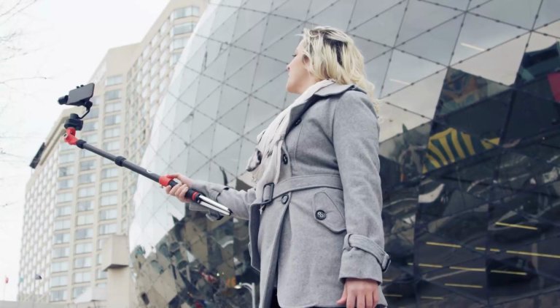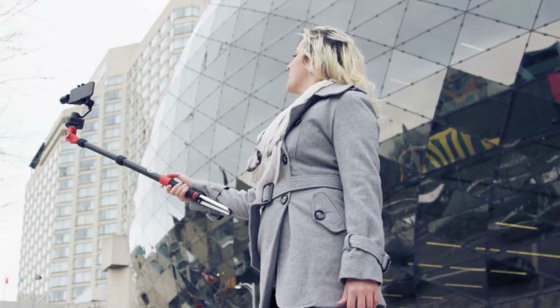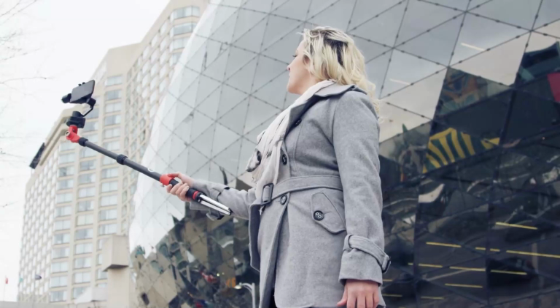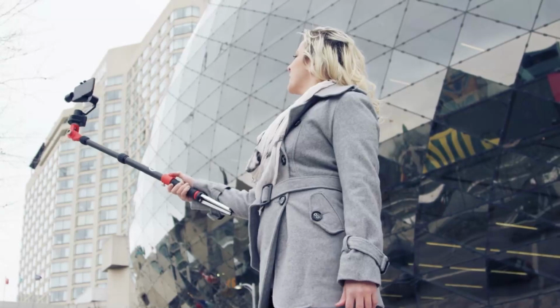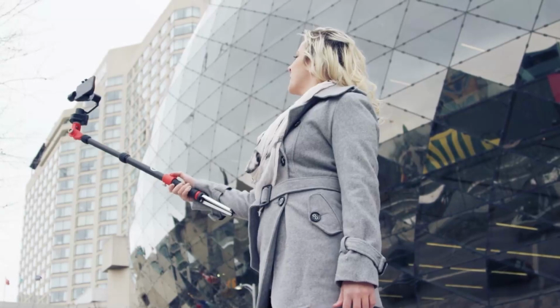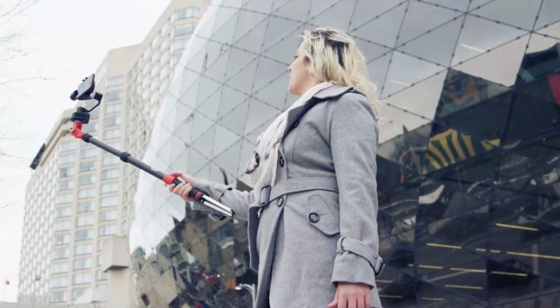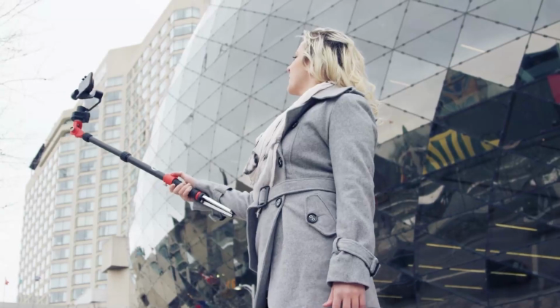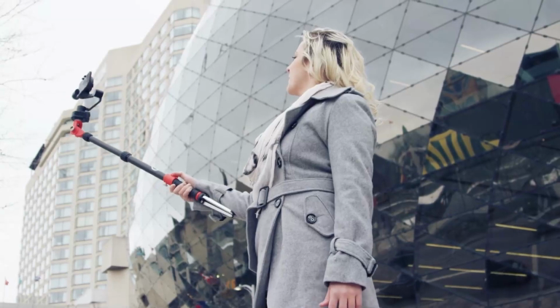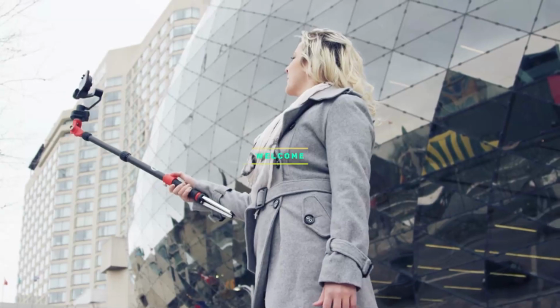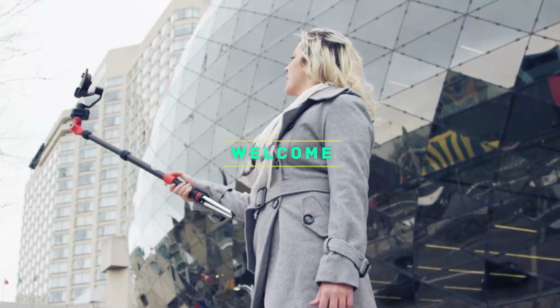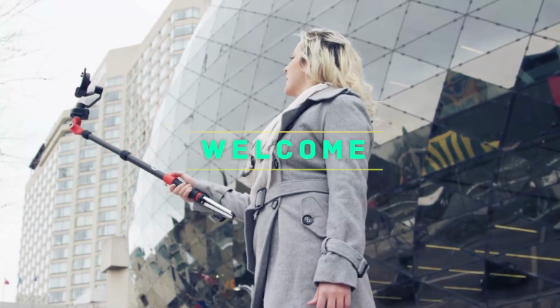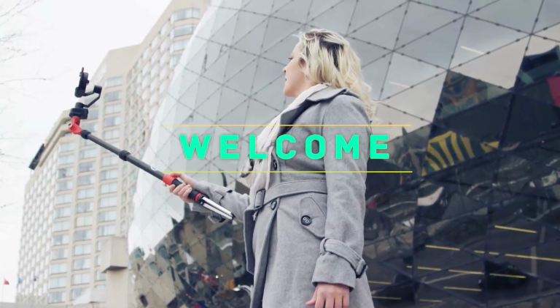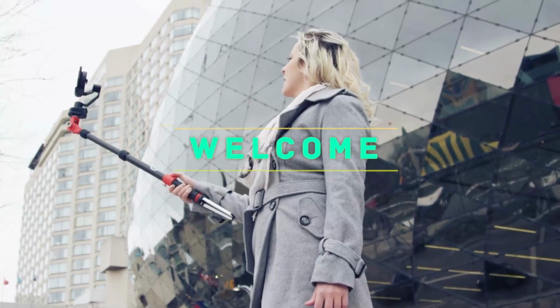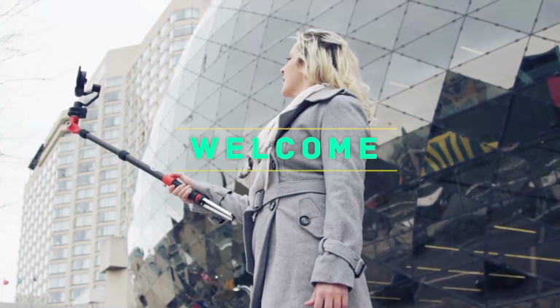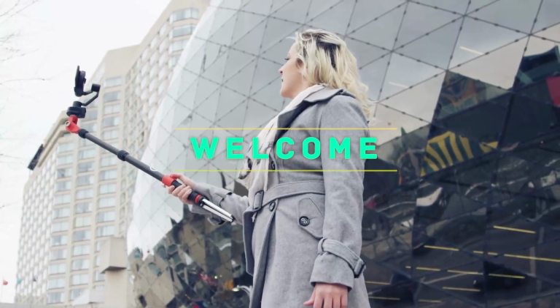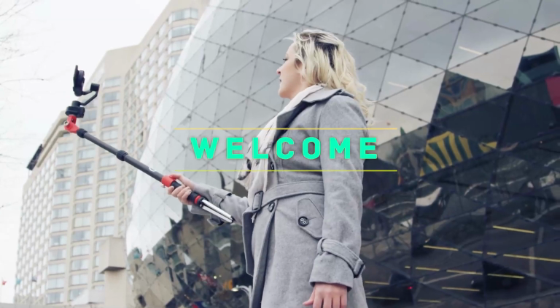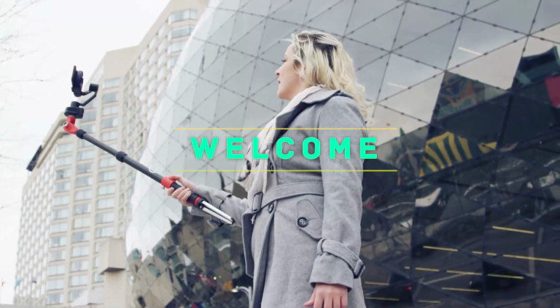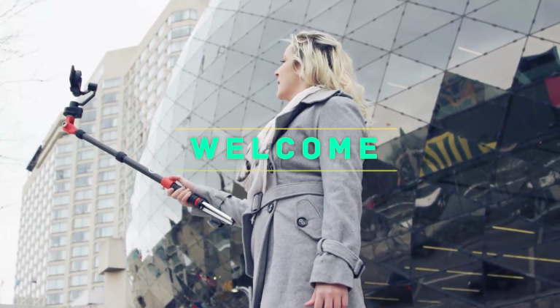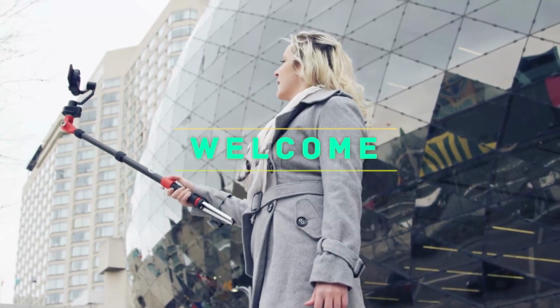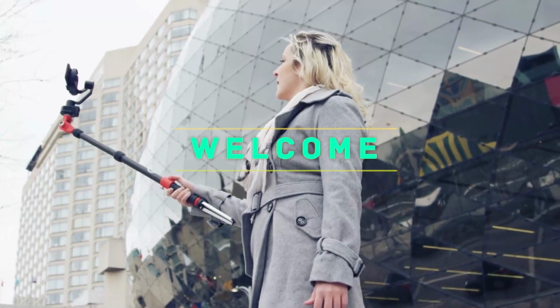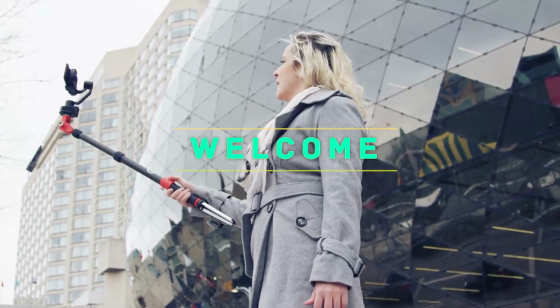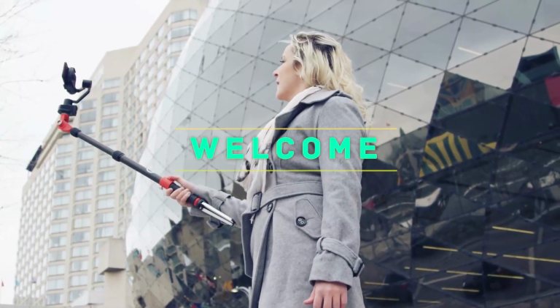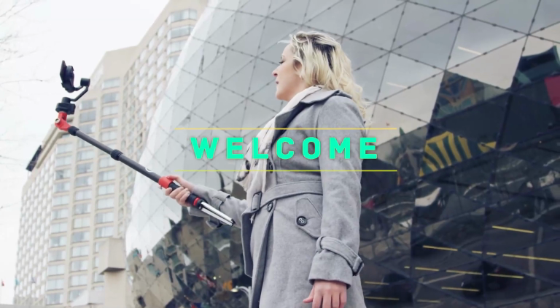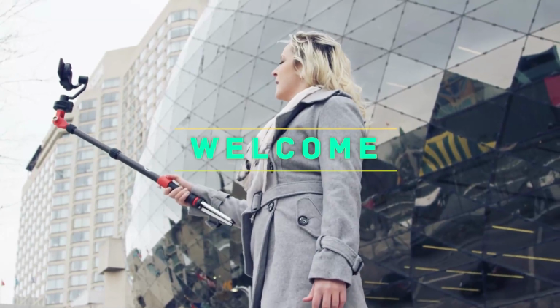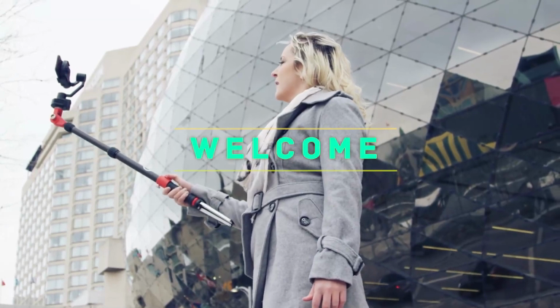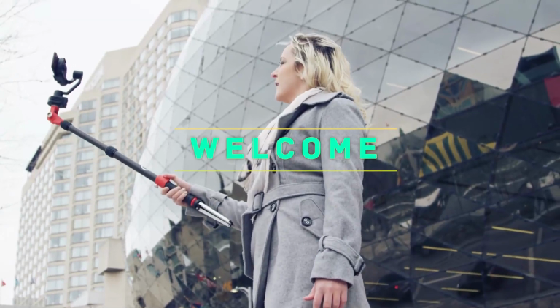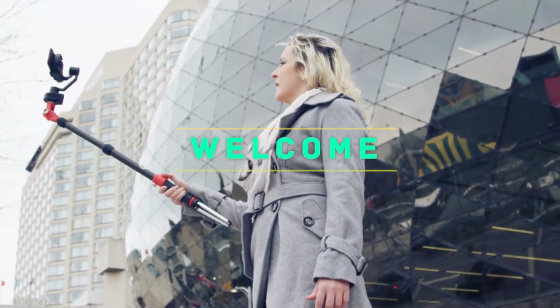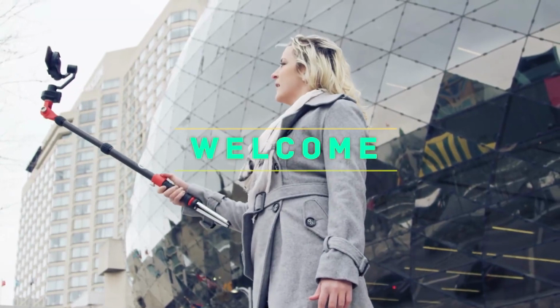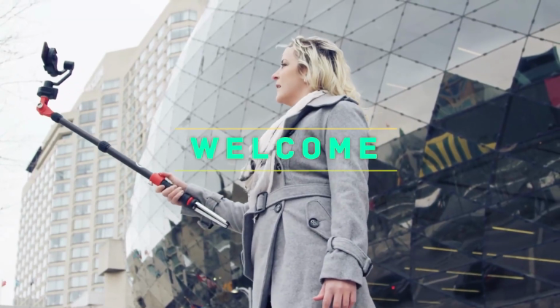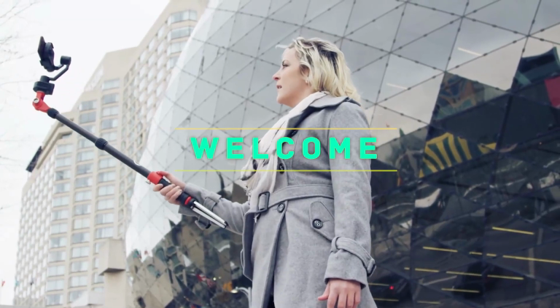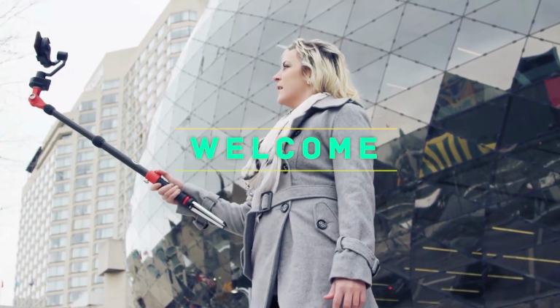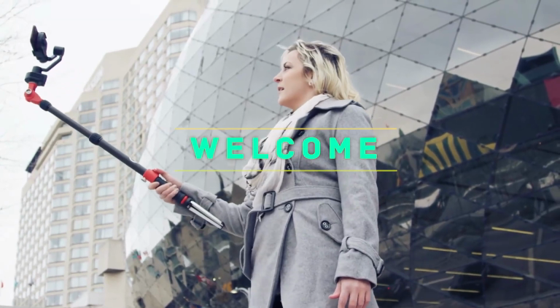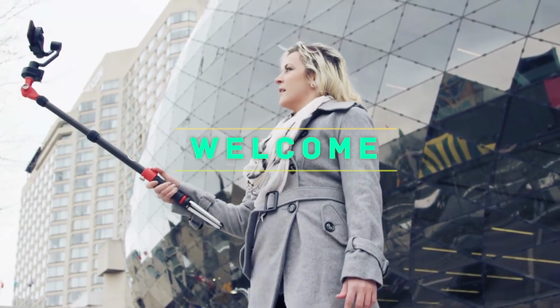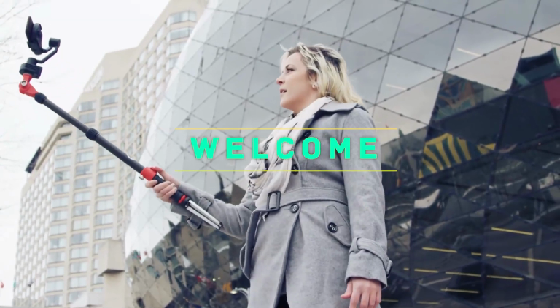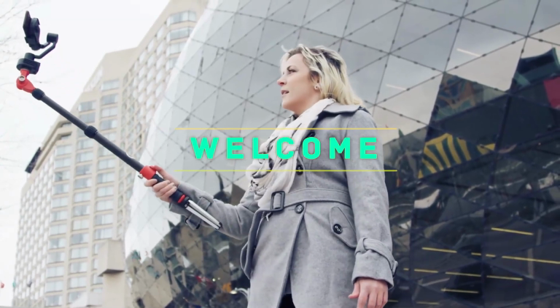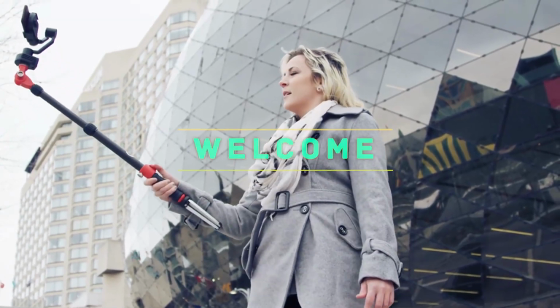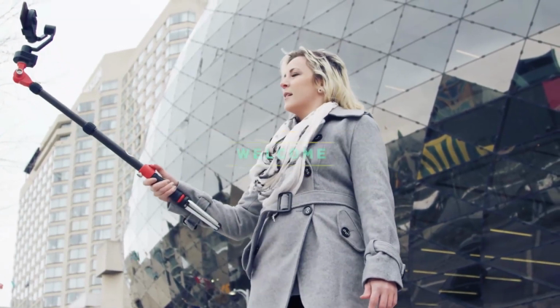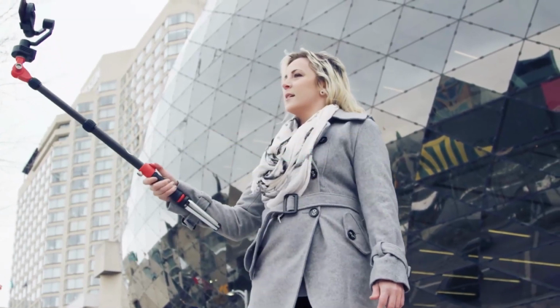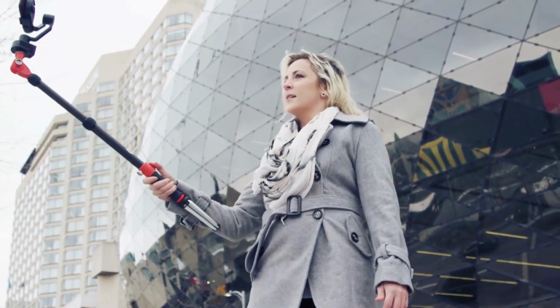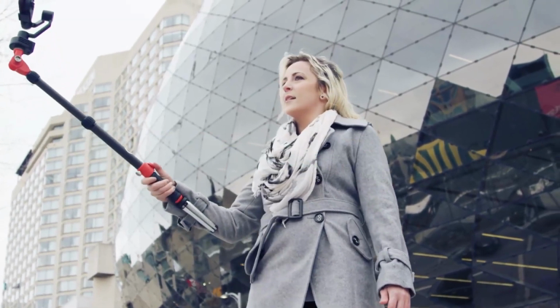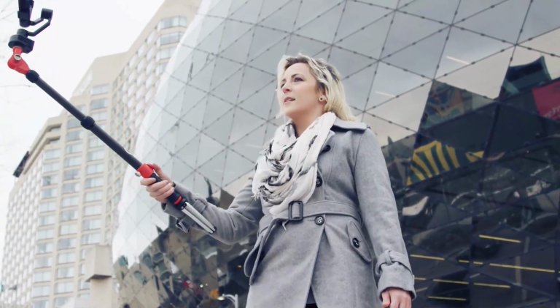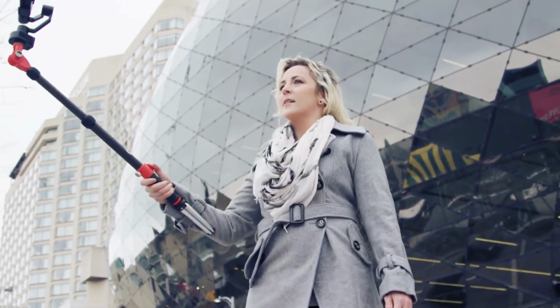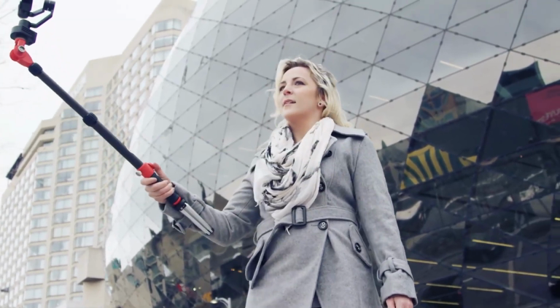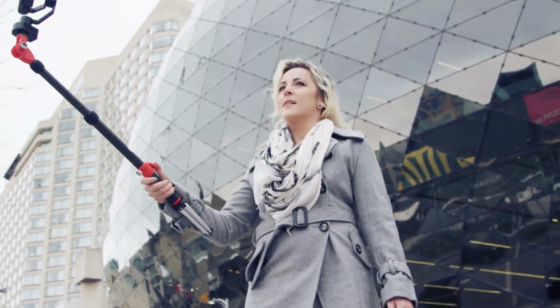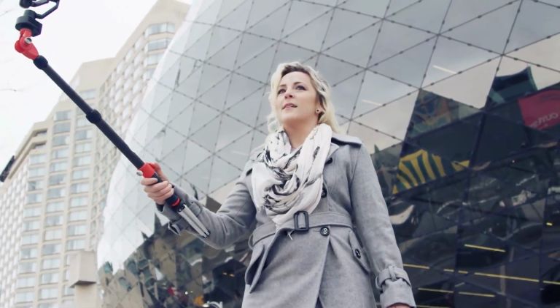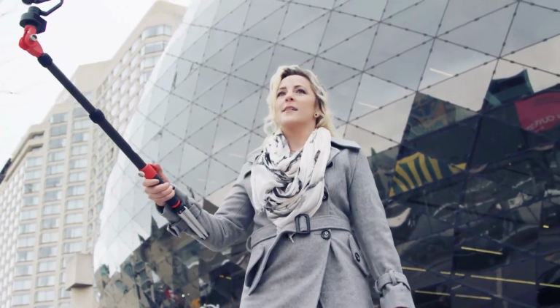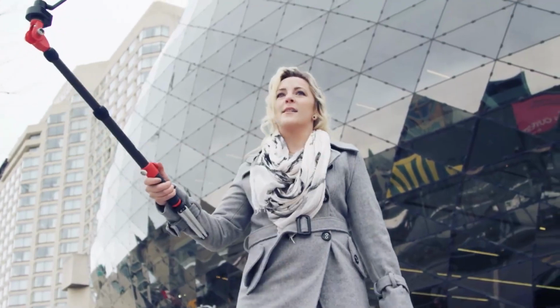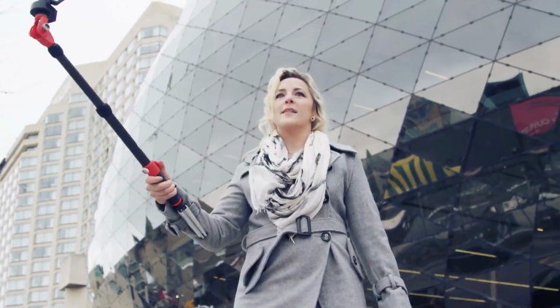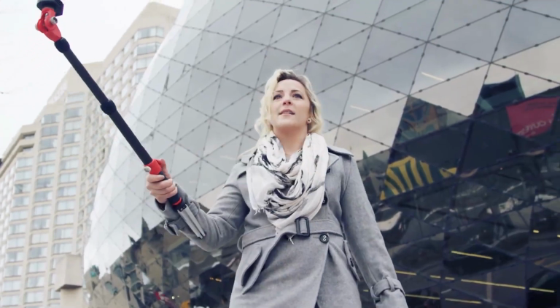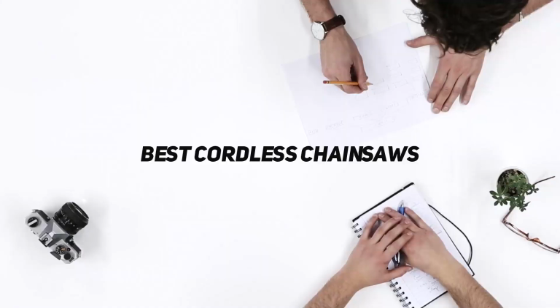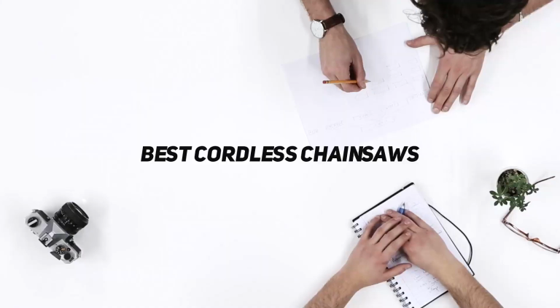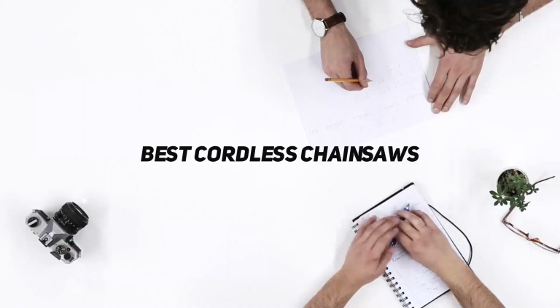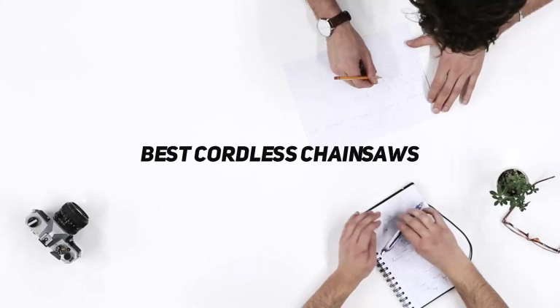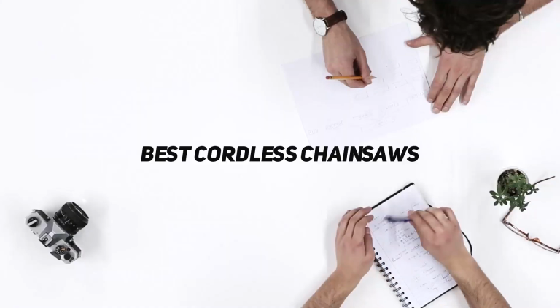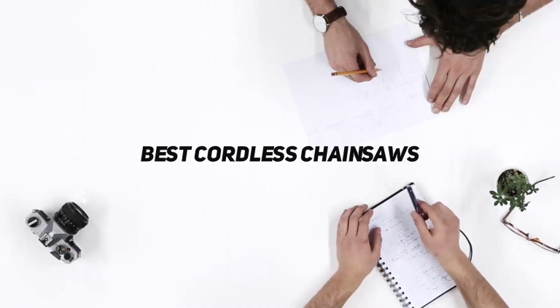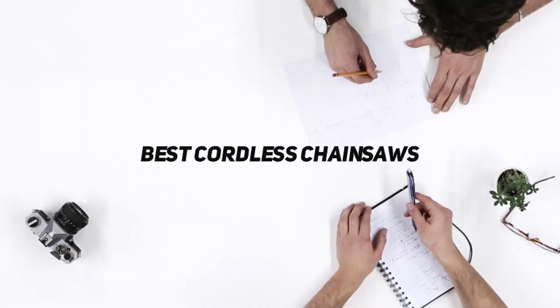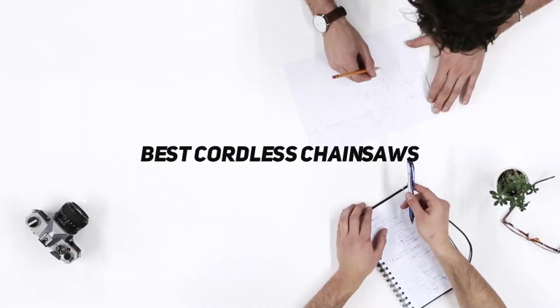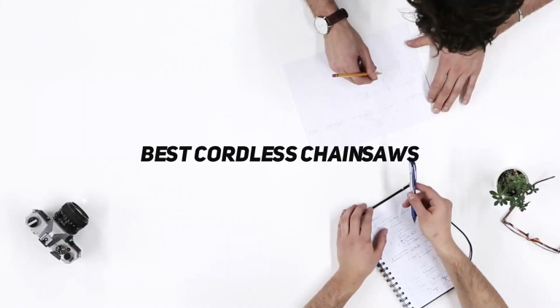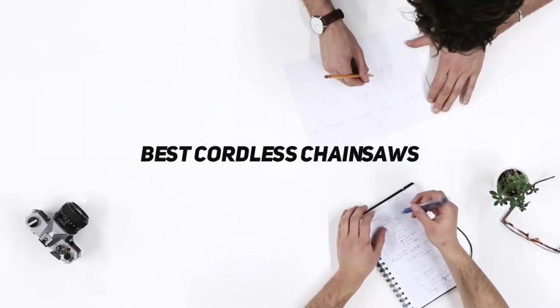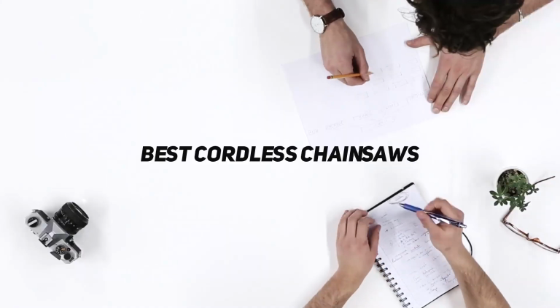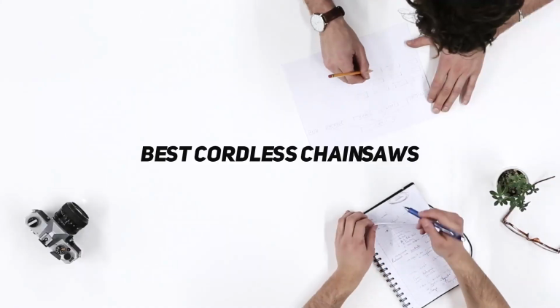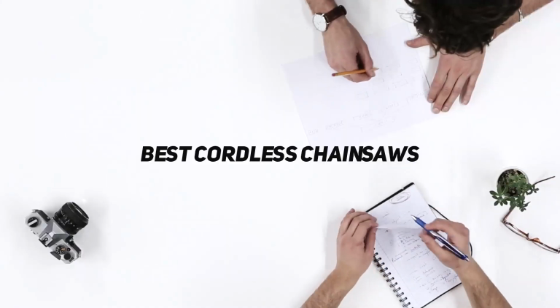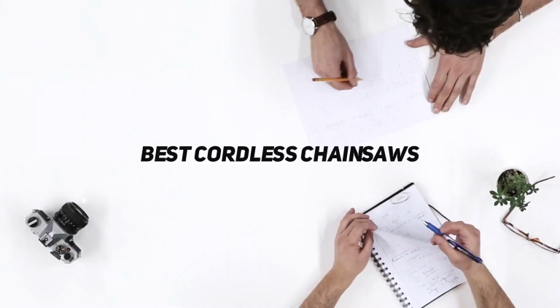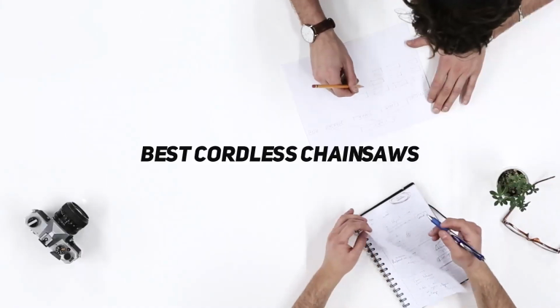Hey, welcome back to my channel. In this video, I'm going to talk about the top 5 best cordless chainsaws.